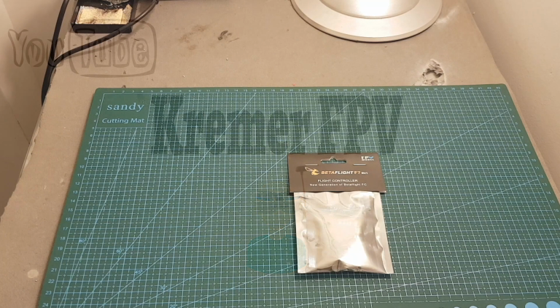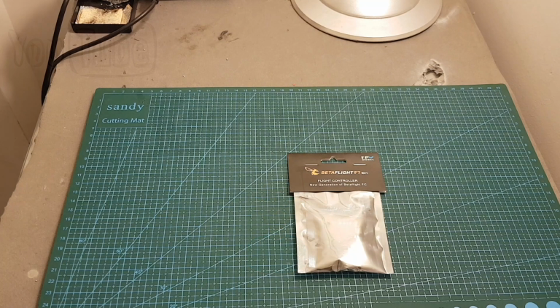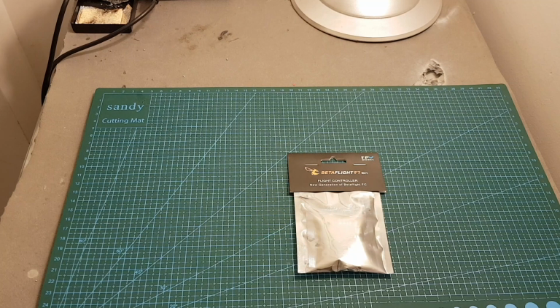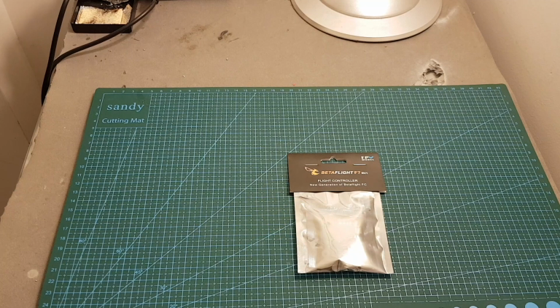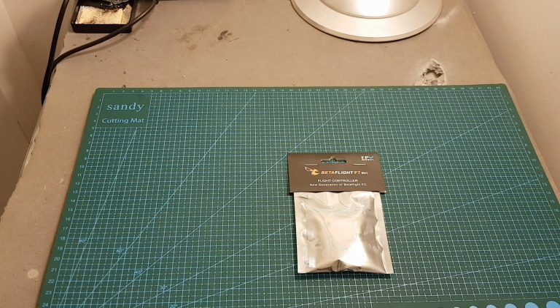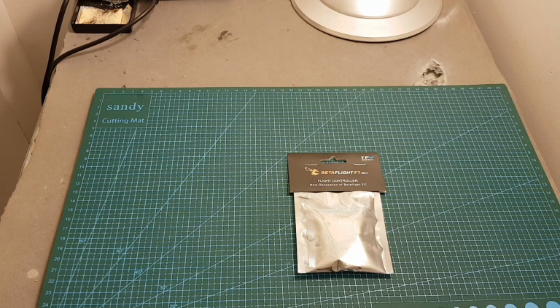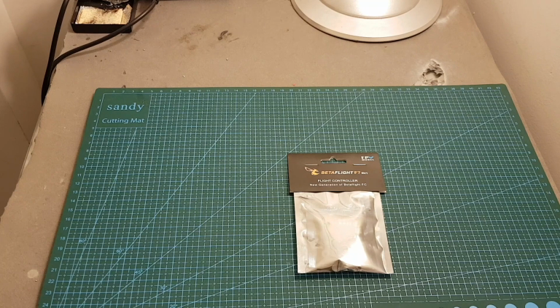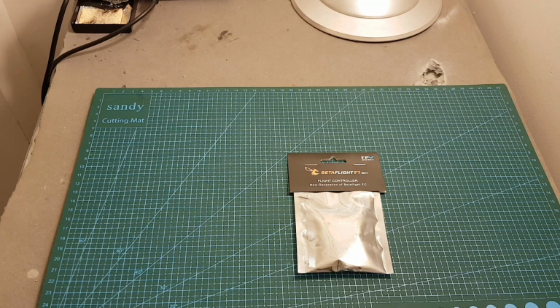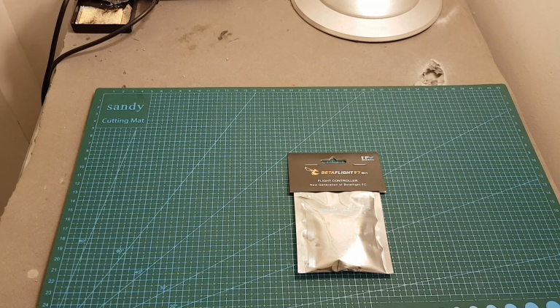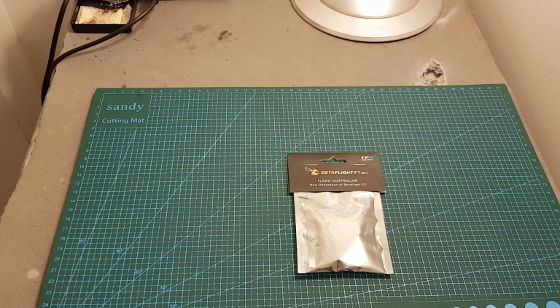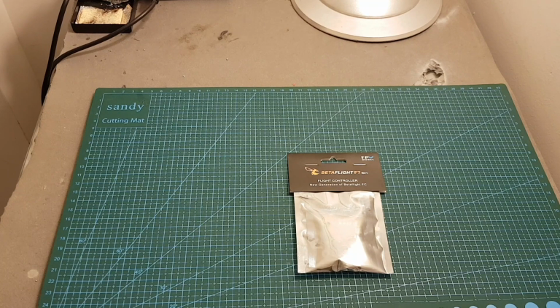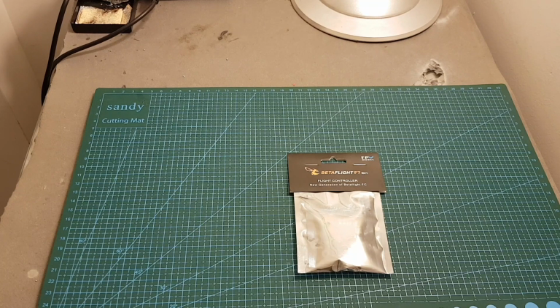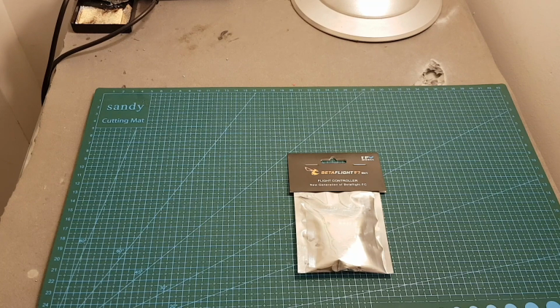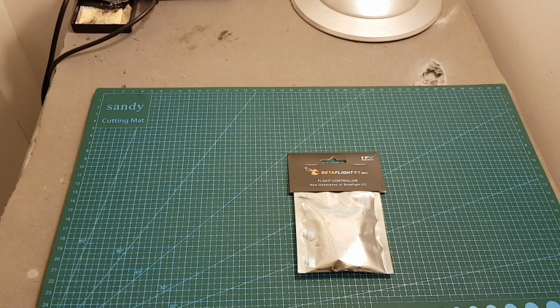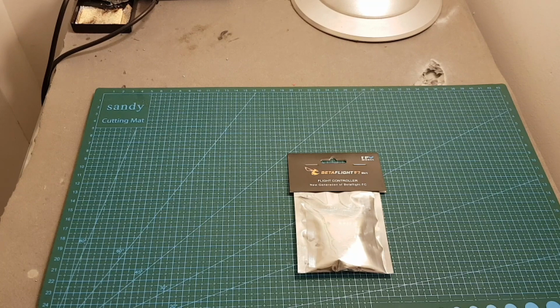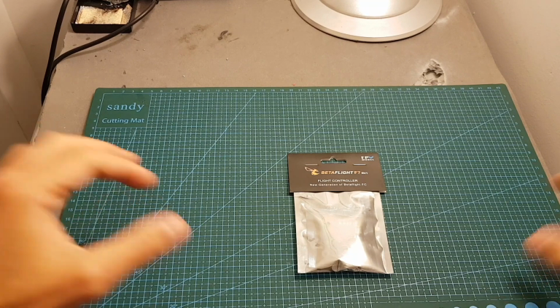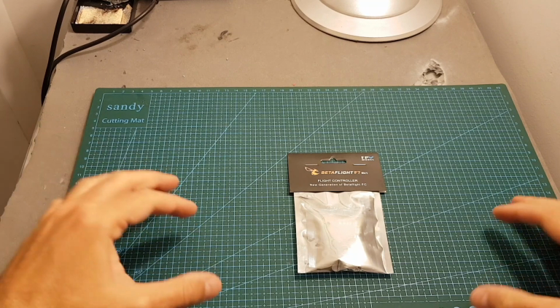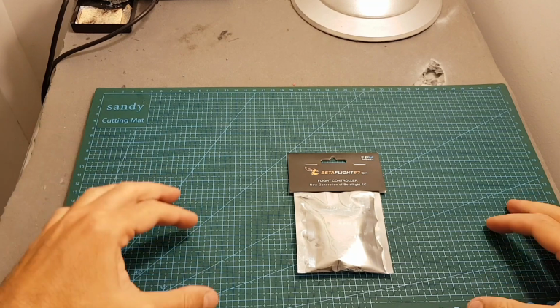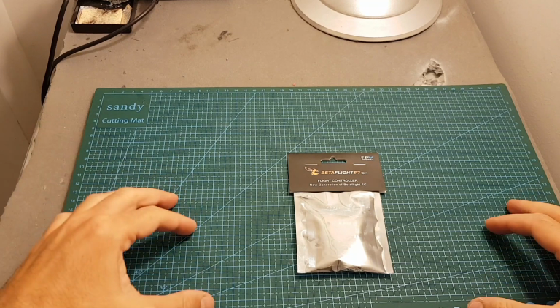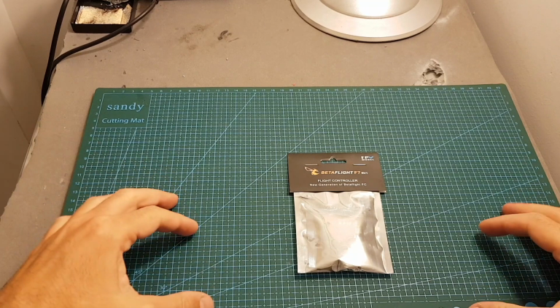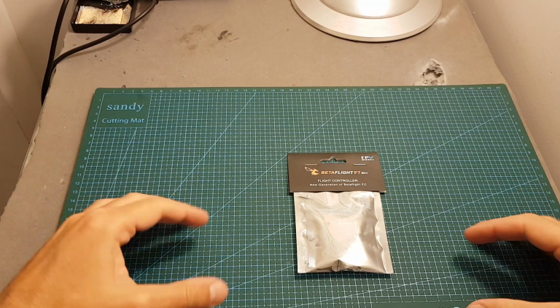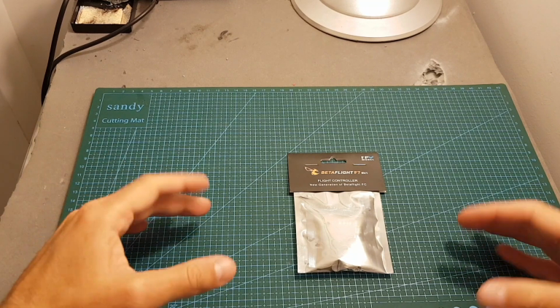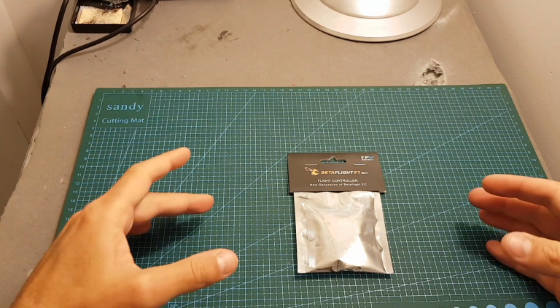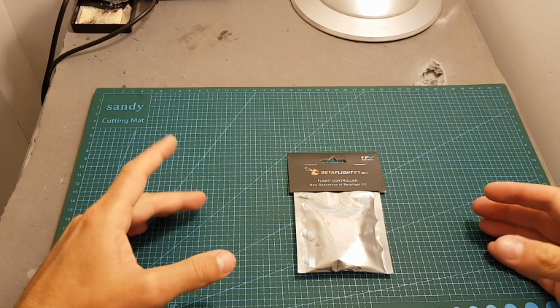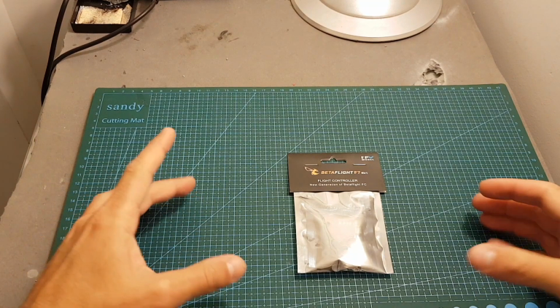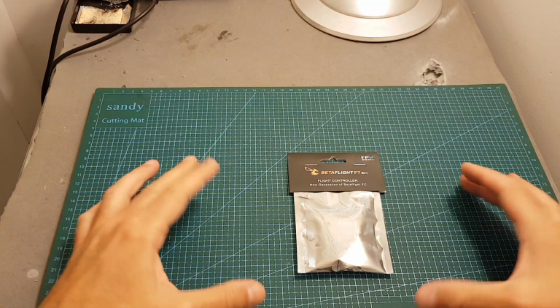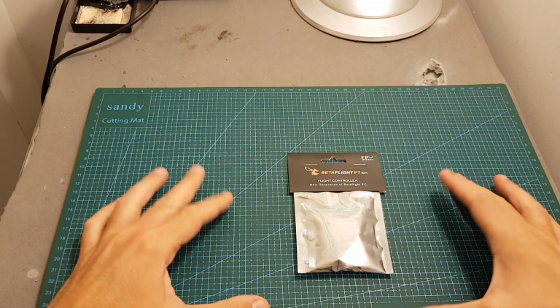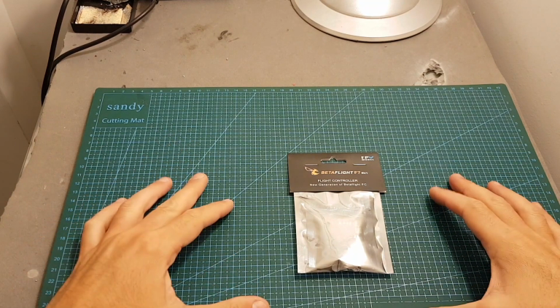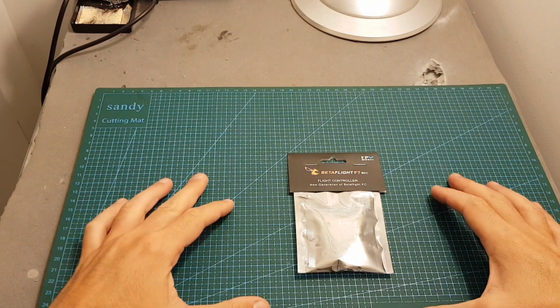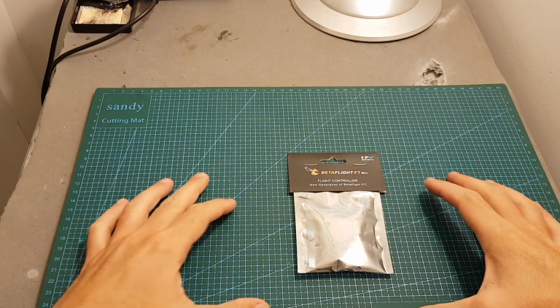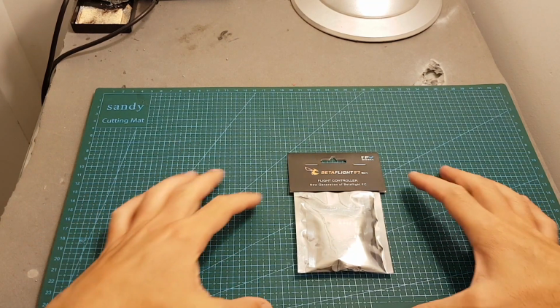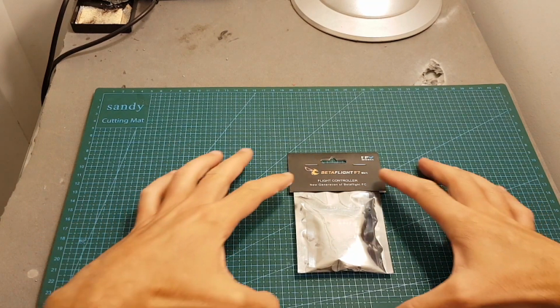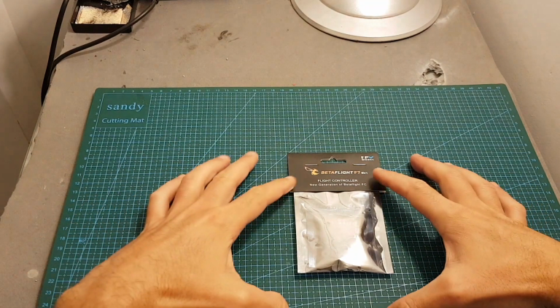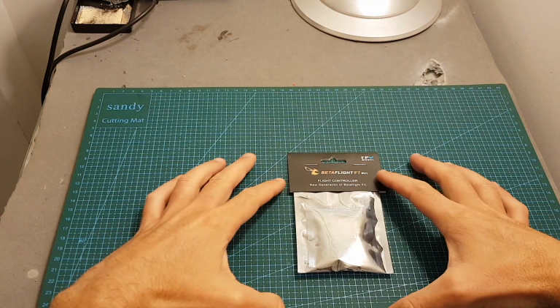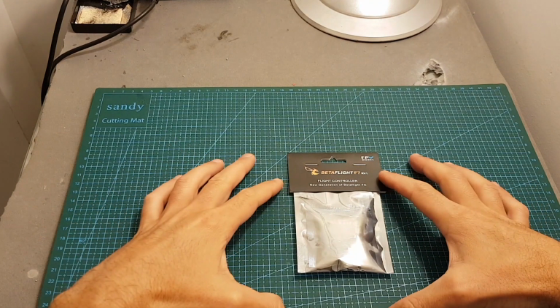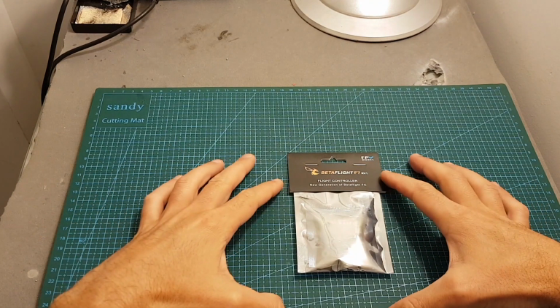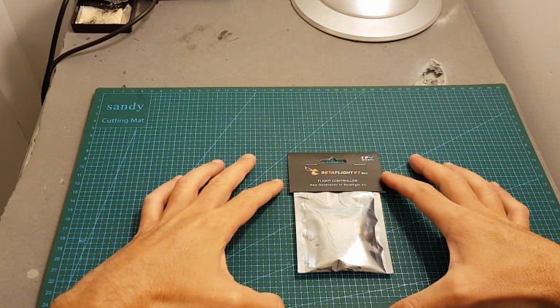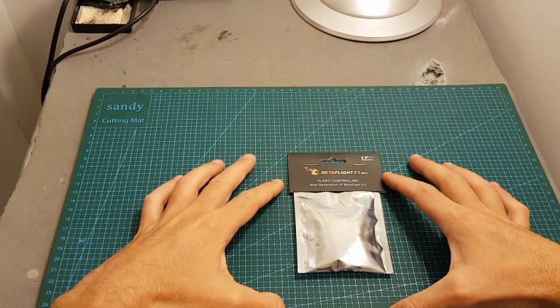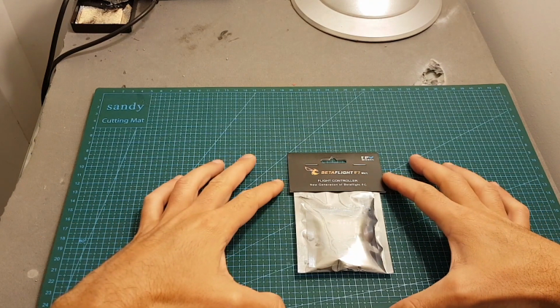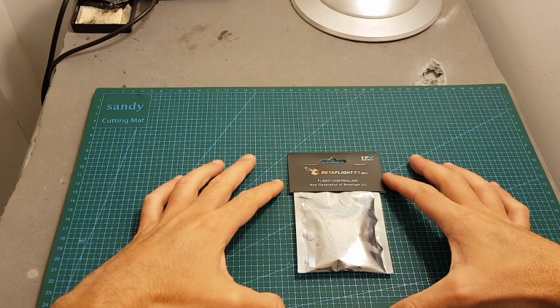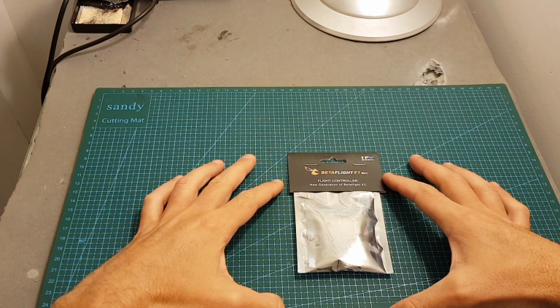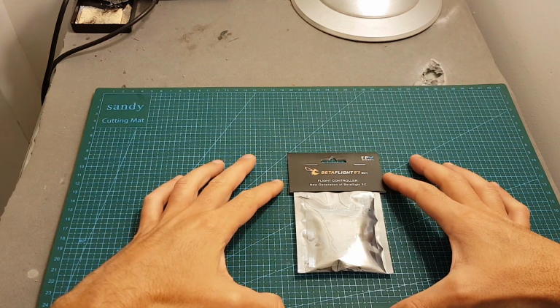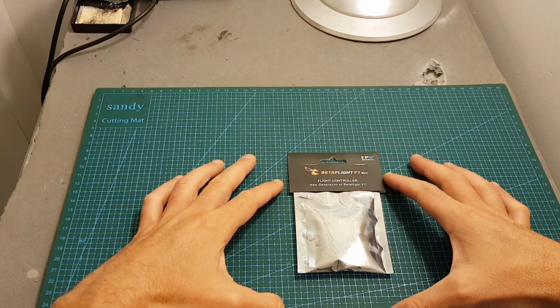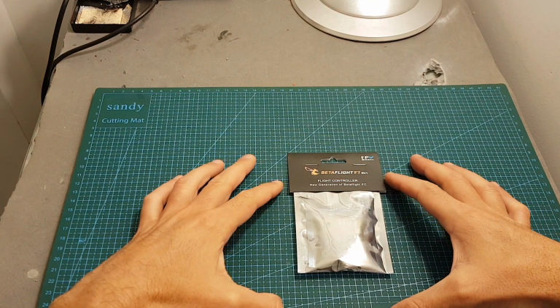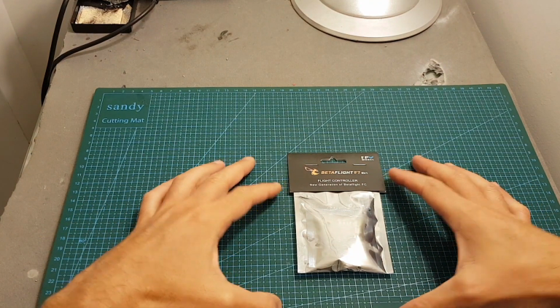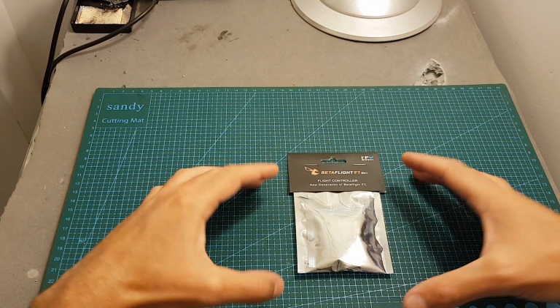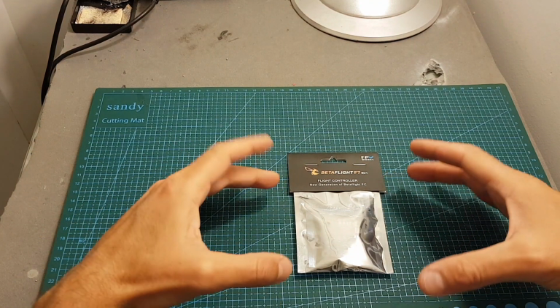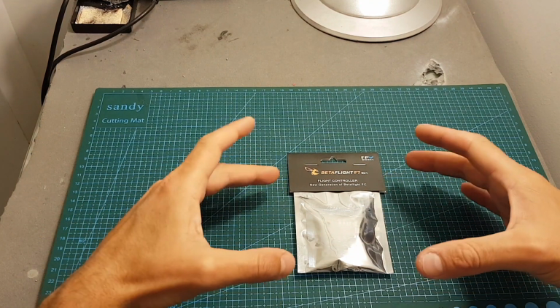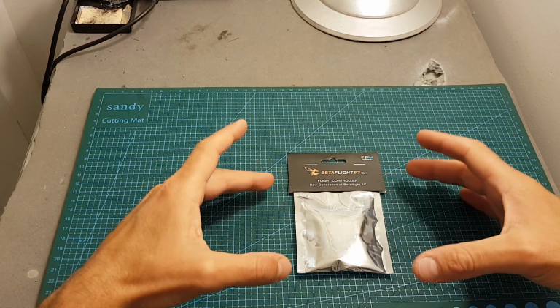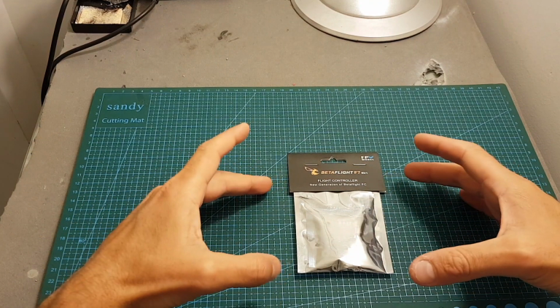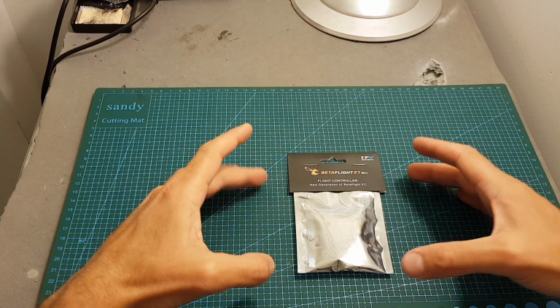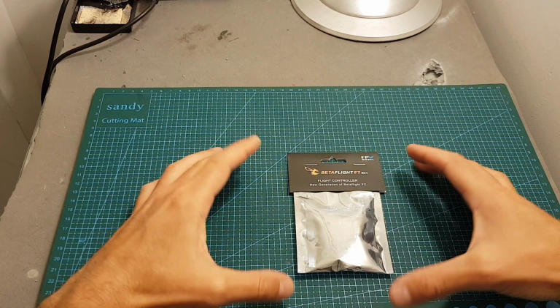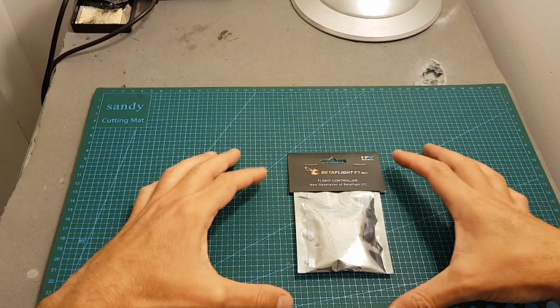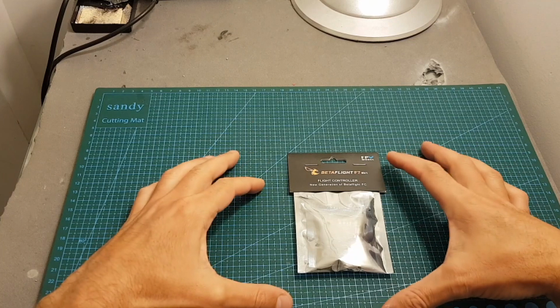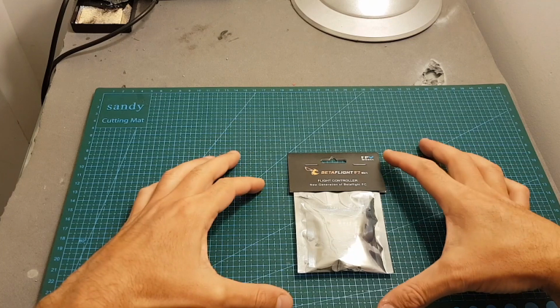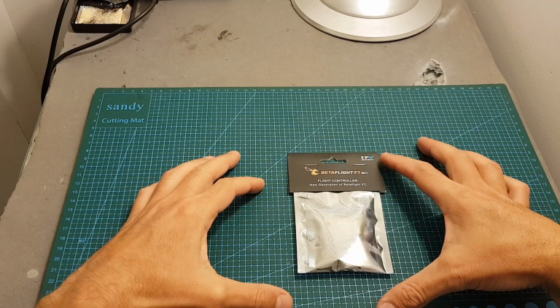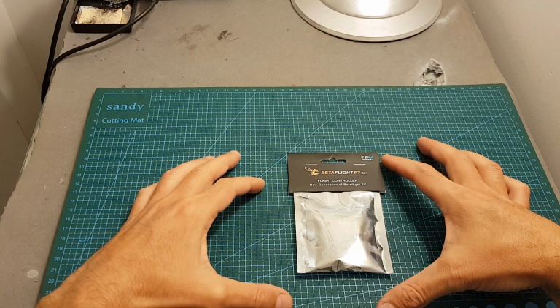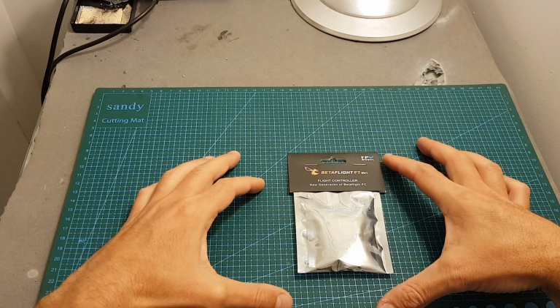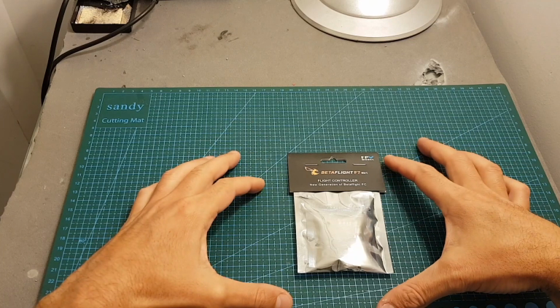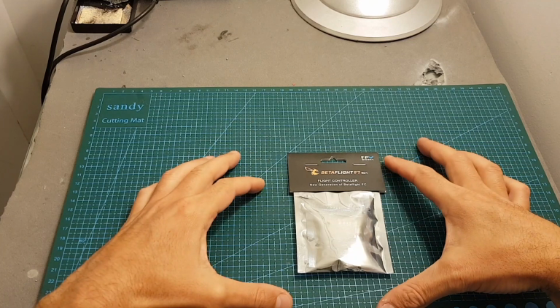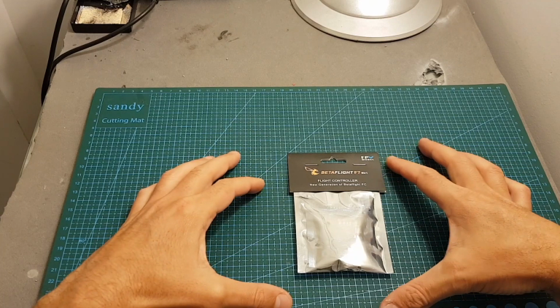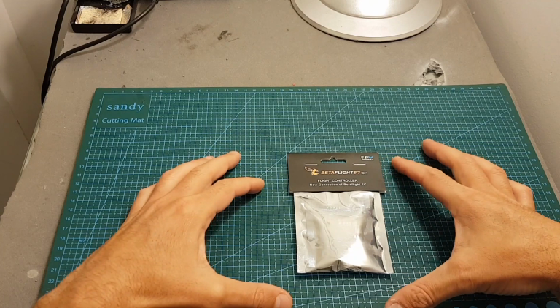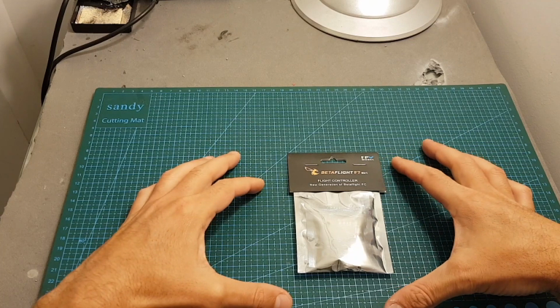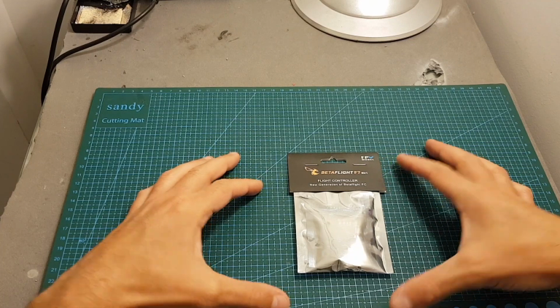Hello guys and welcome back to my channel. Today in this video I'm going to review the Betaflight F7 Highway 1 flight controller from FEV Model.